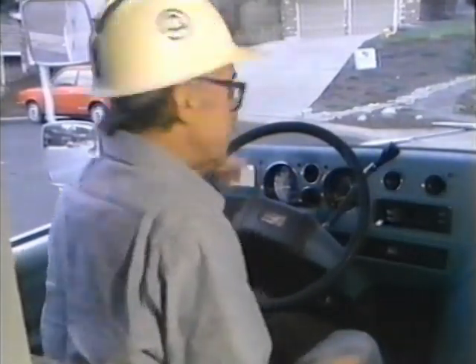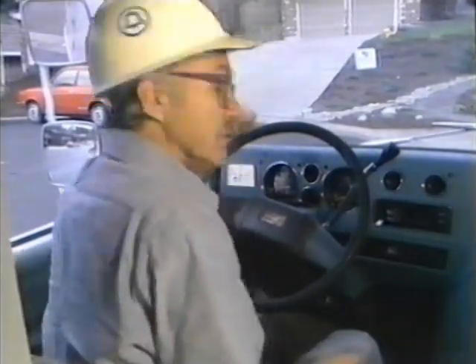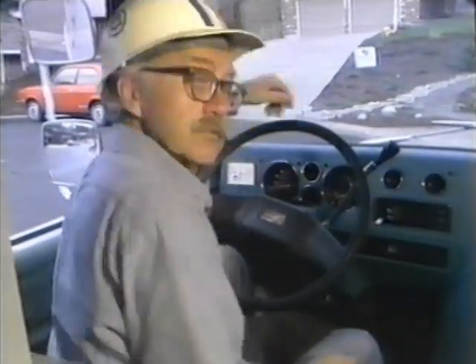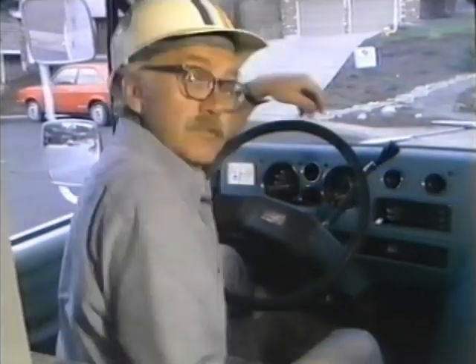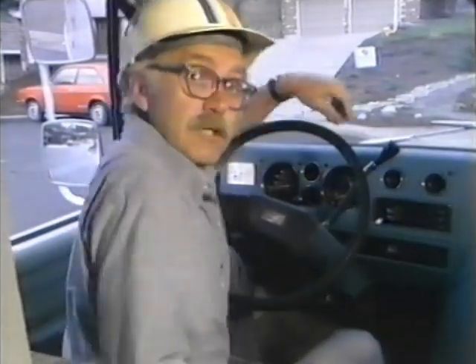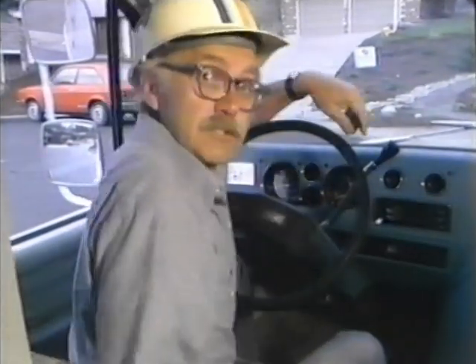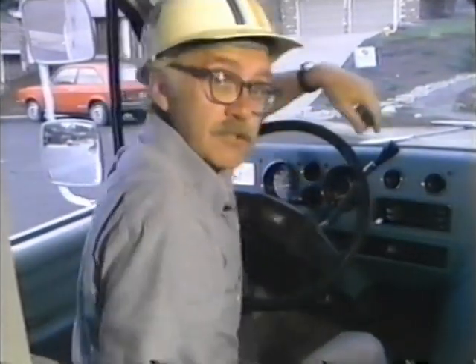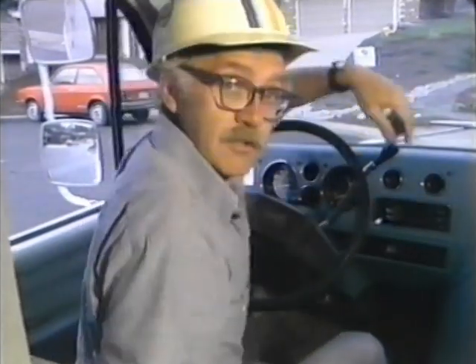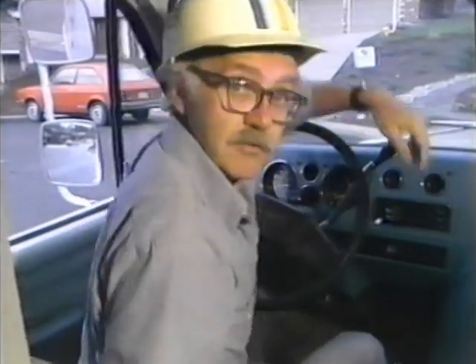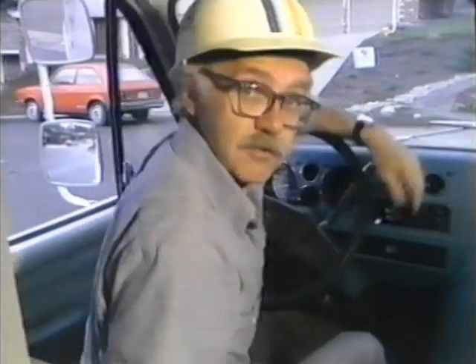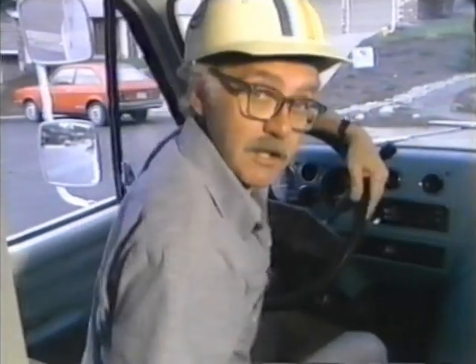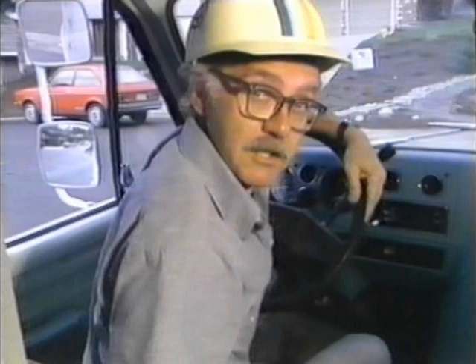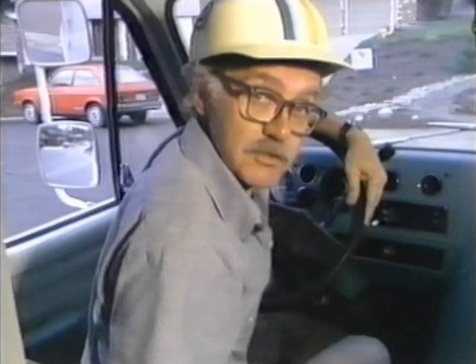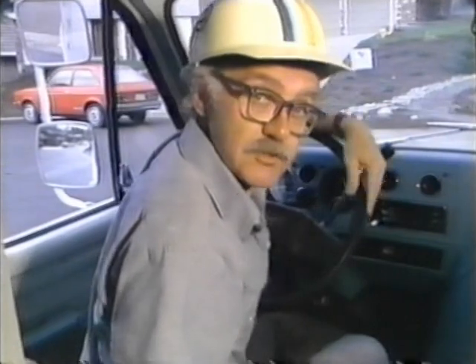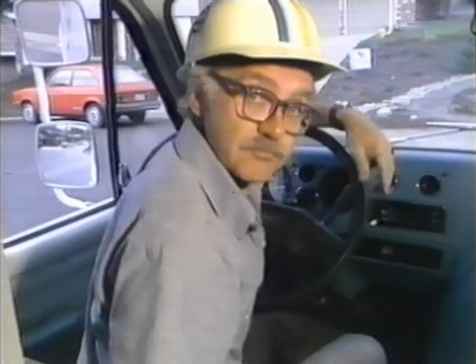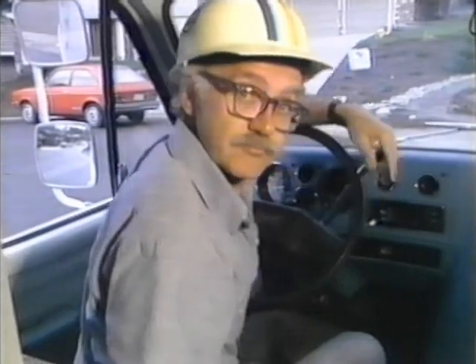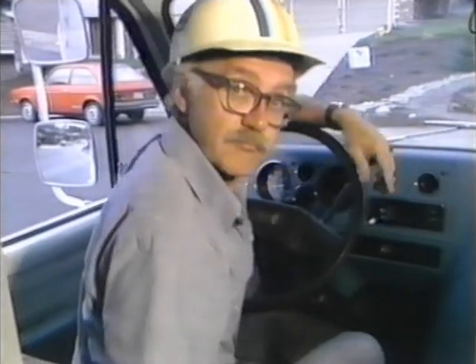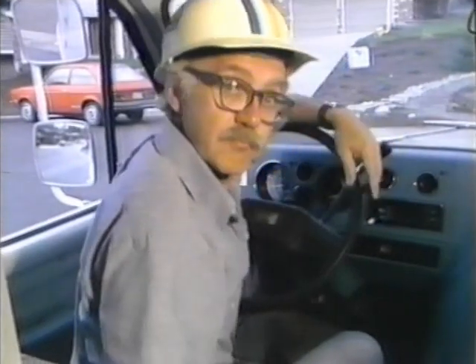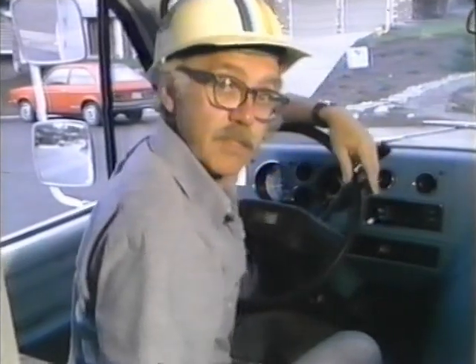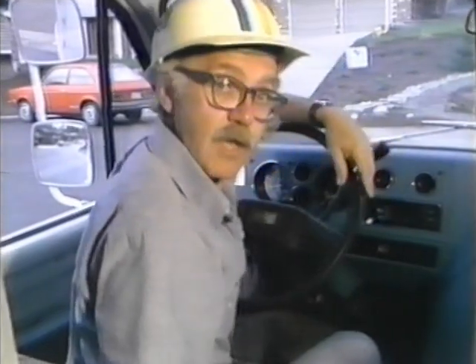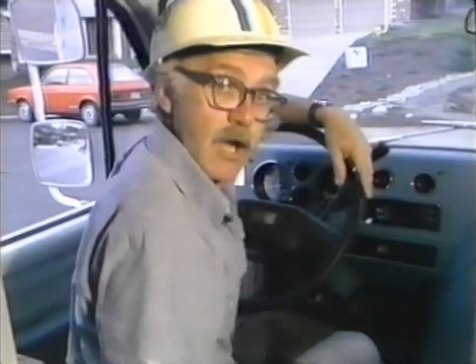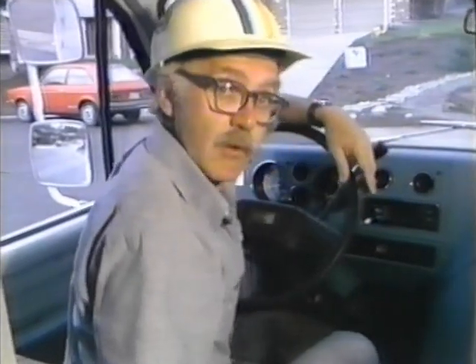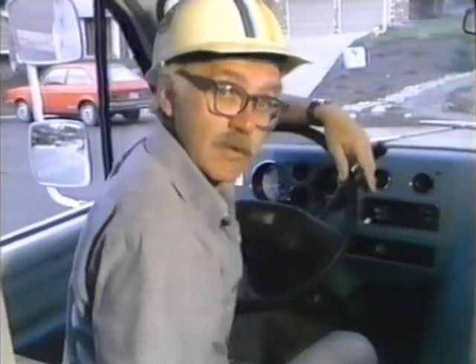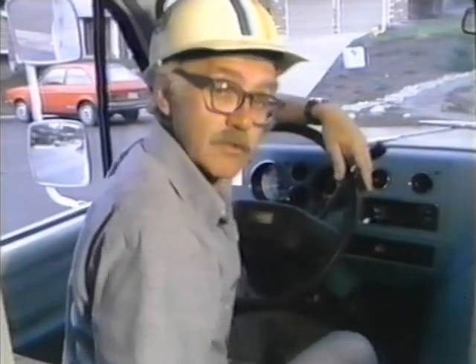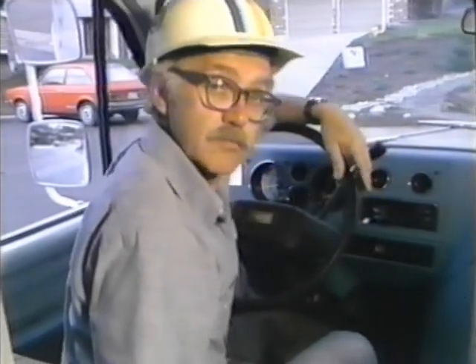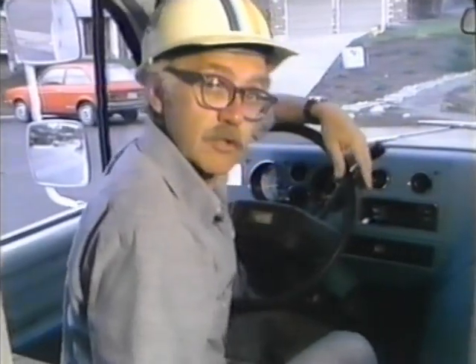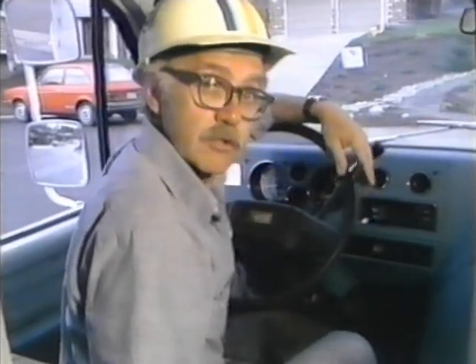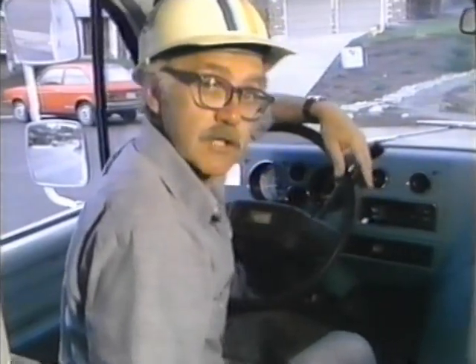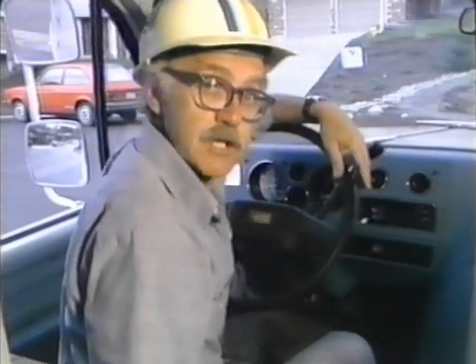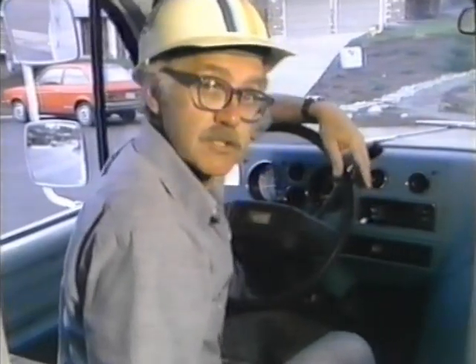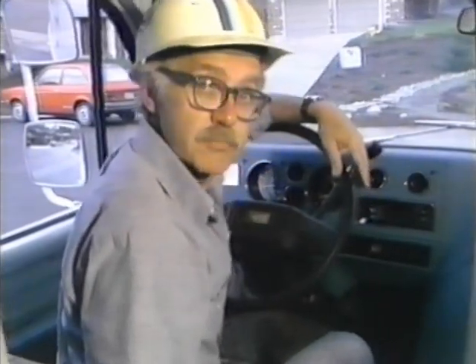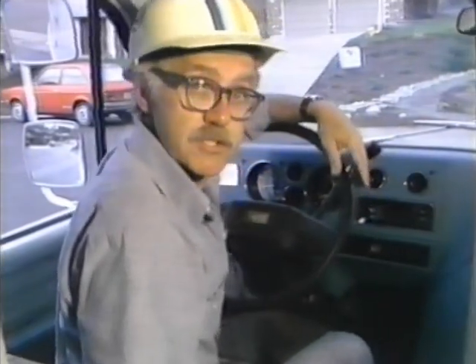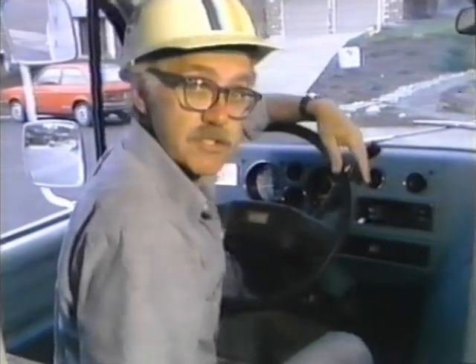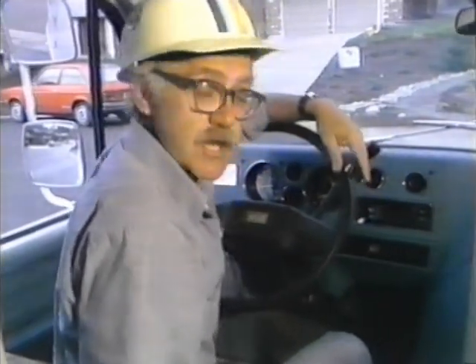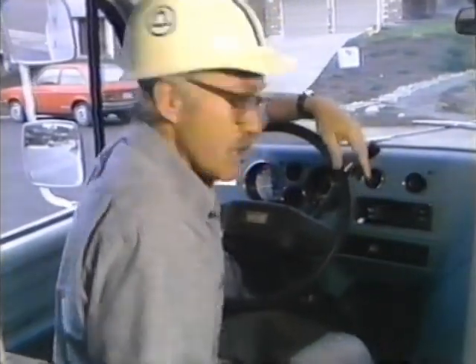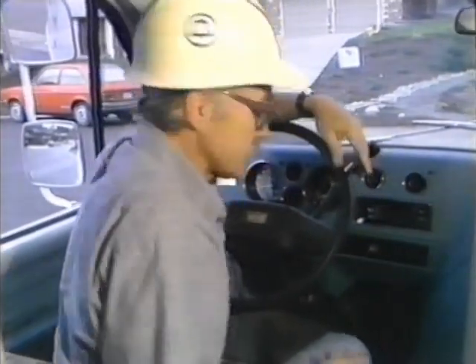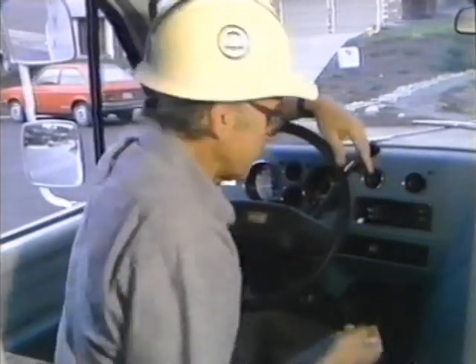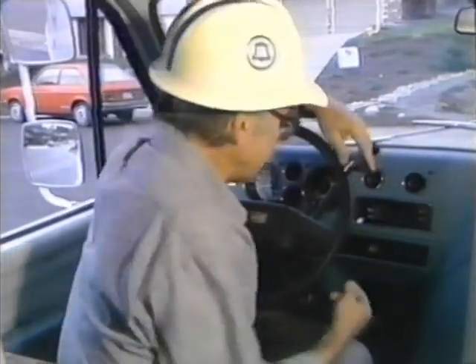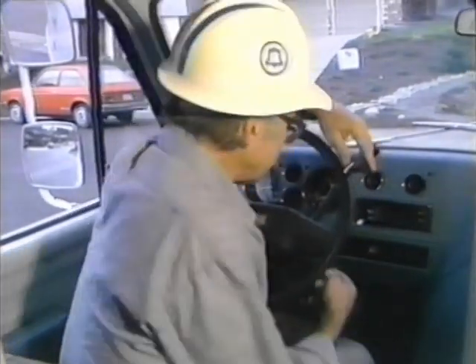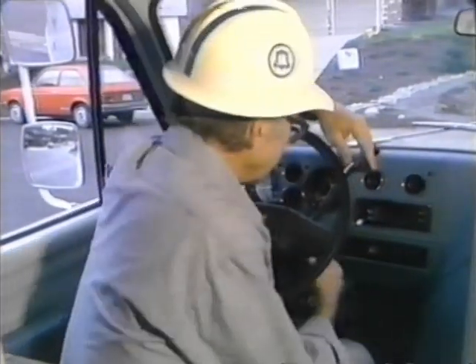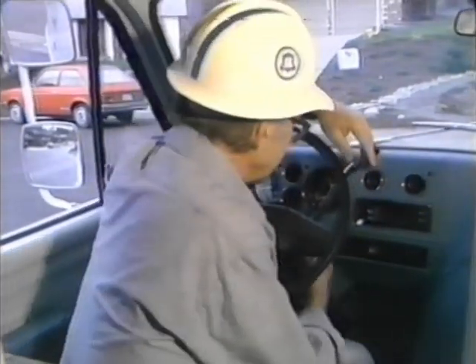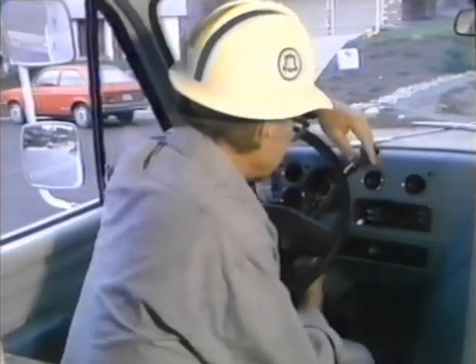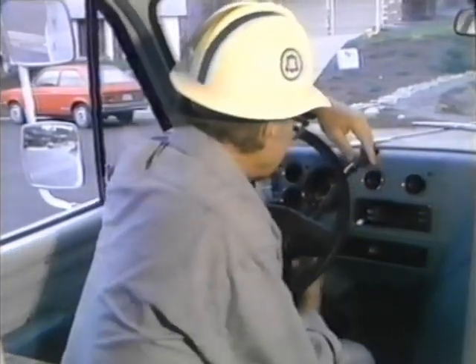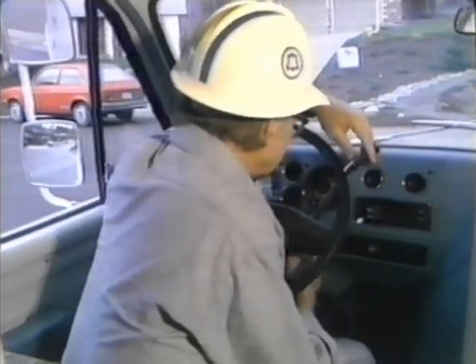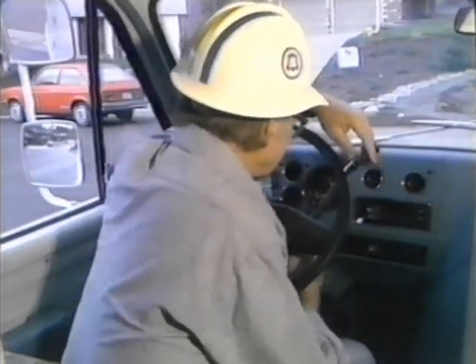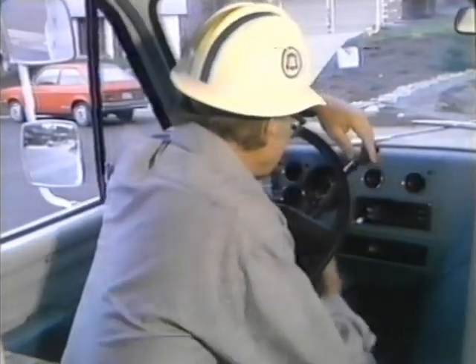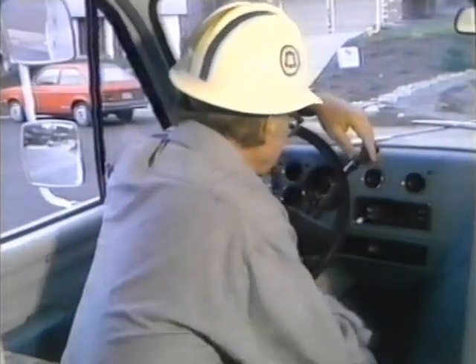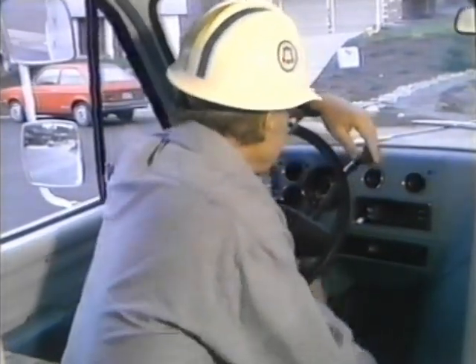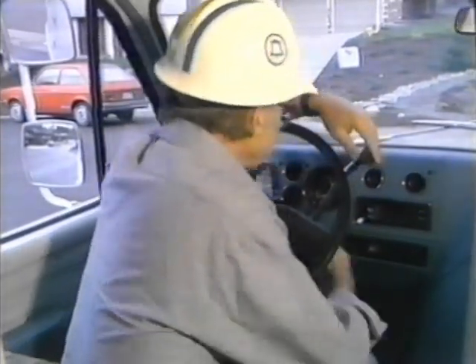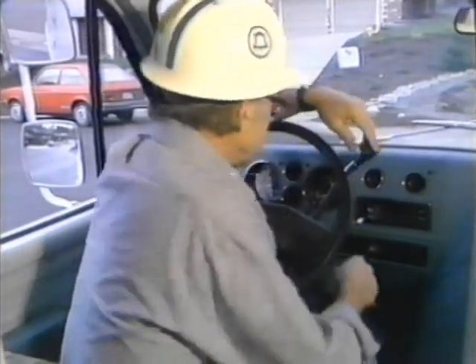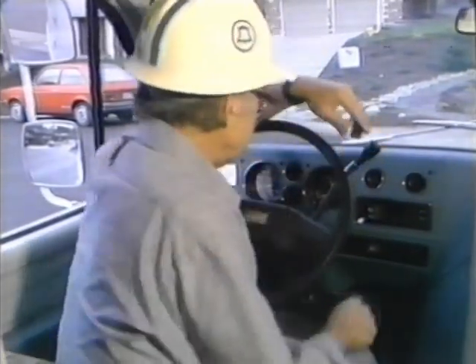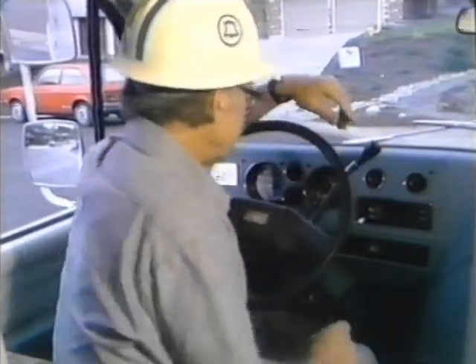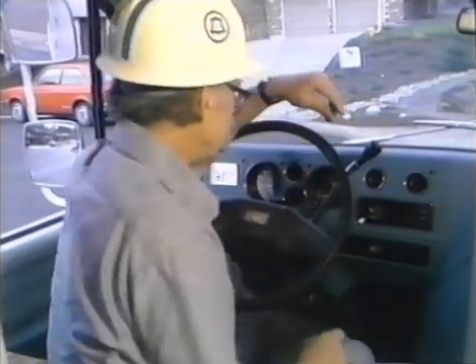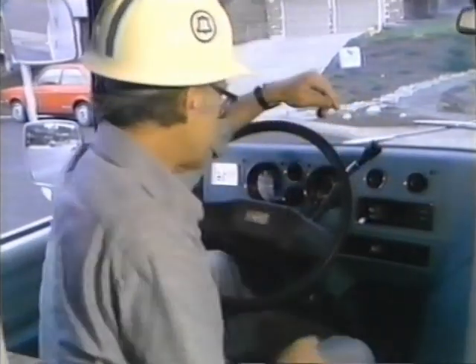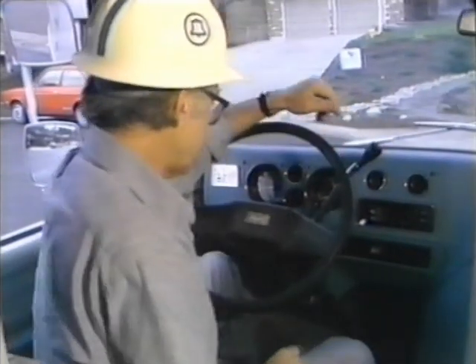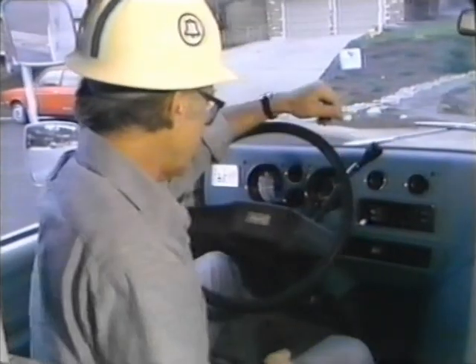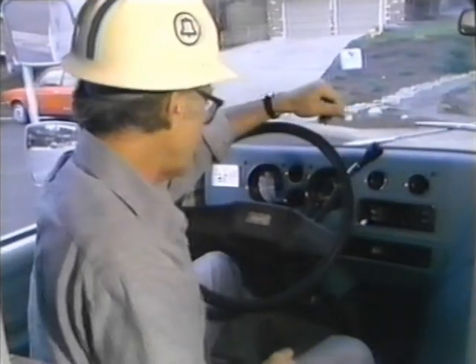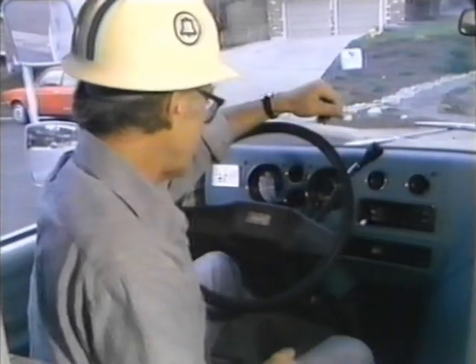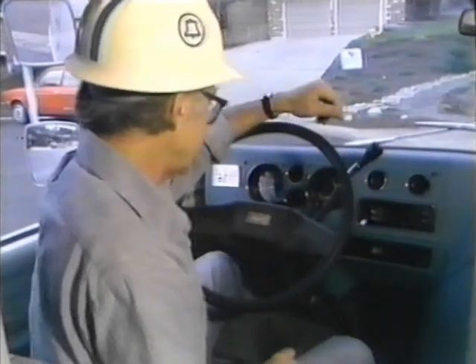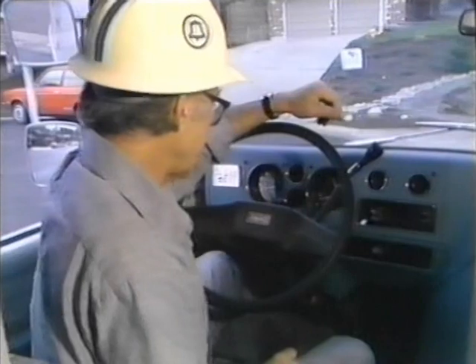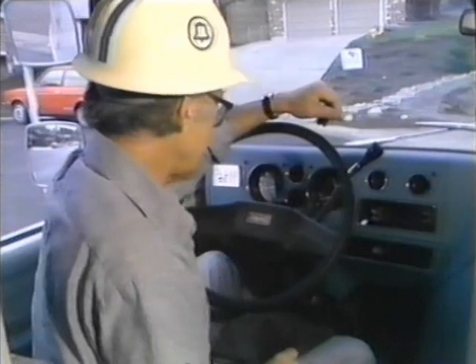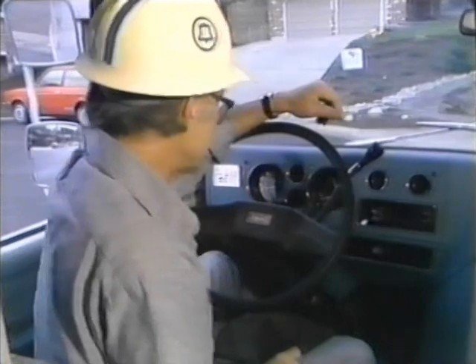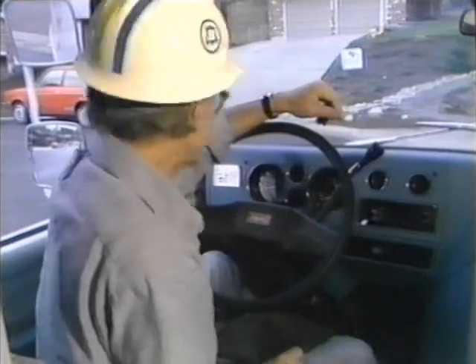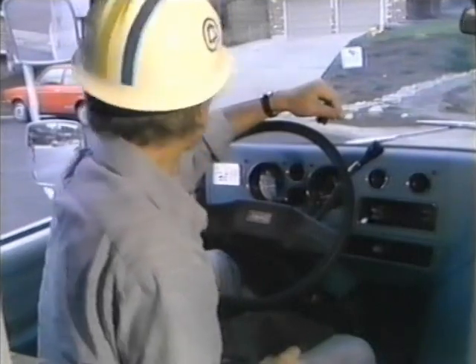Don't forget to turn off the lights. However, if your location presents a hazard of any kind, do use your four-way flashers.